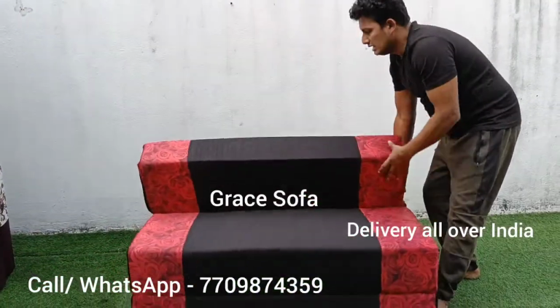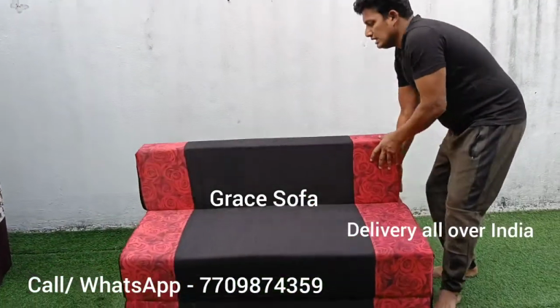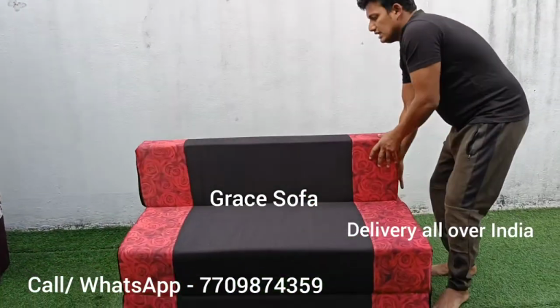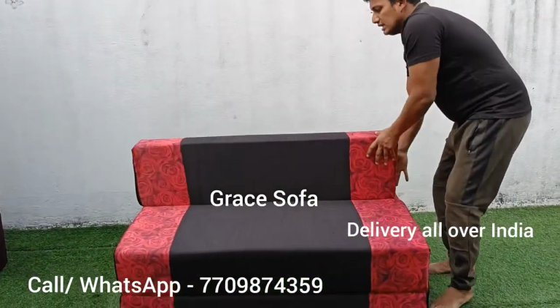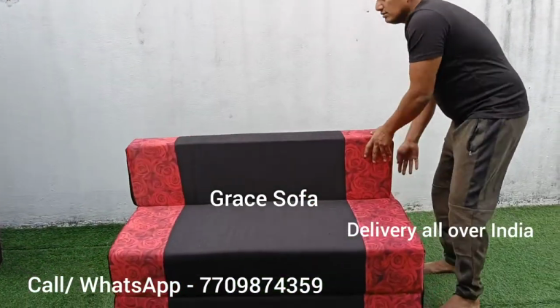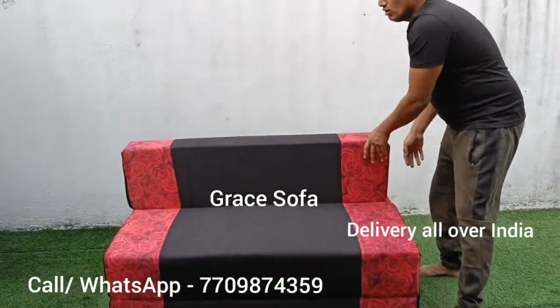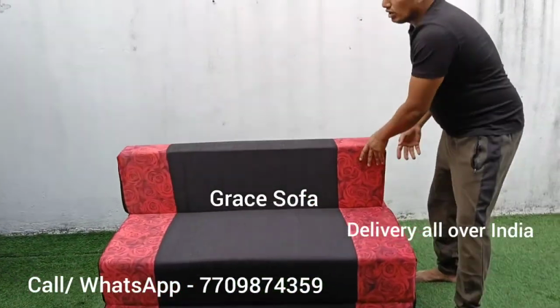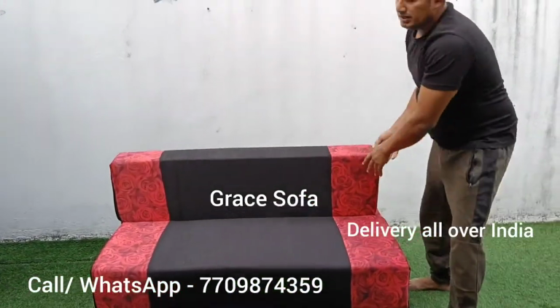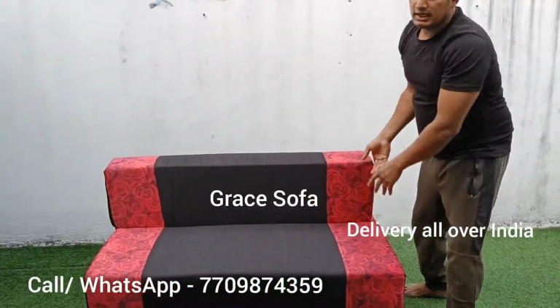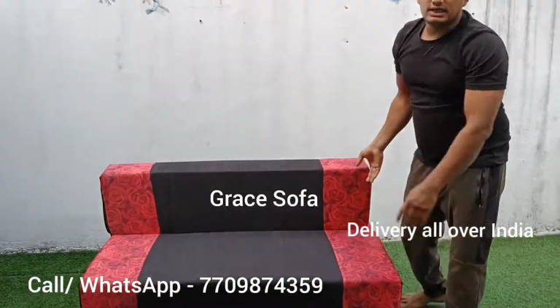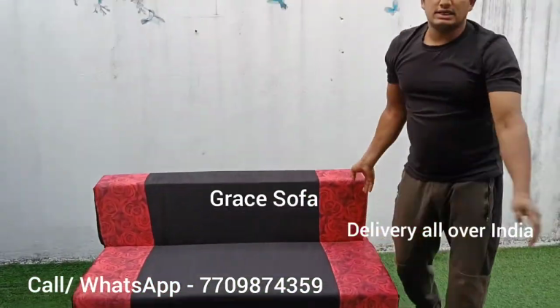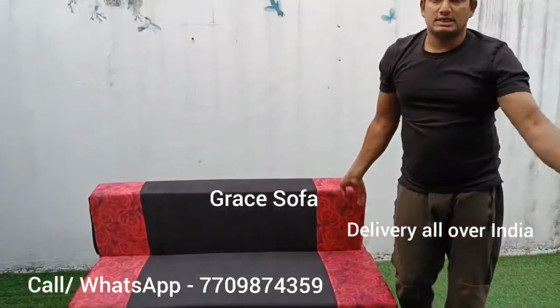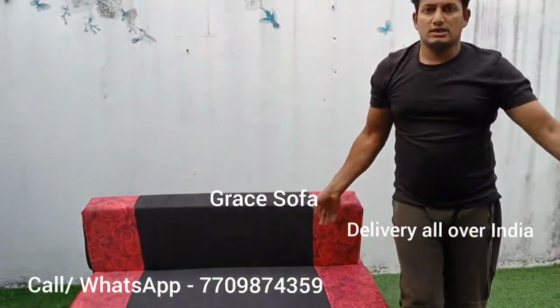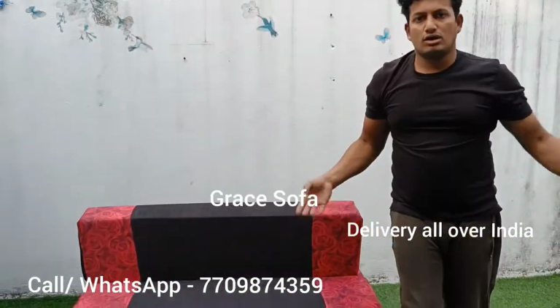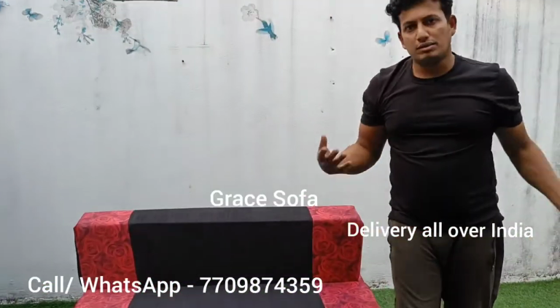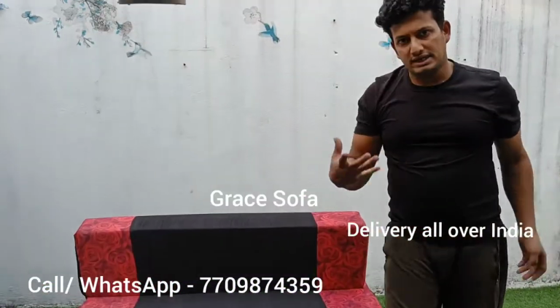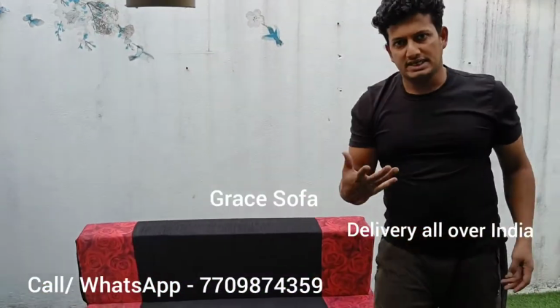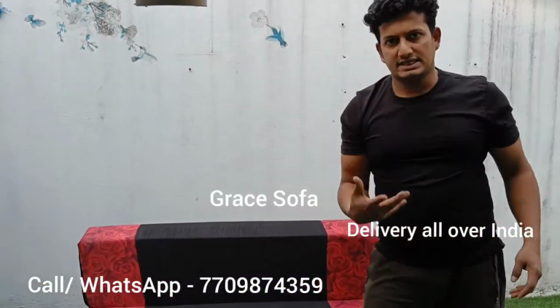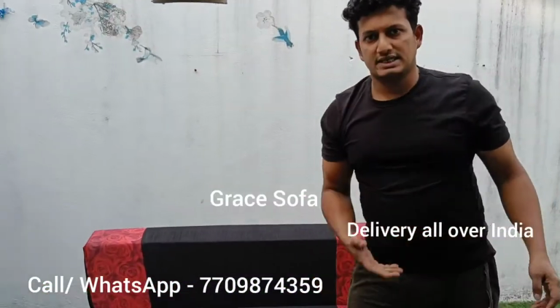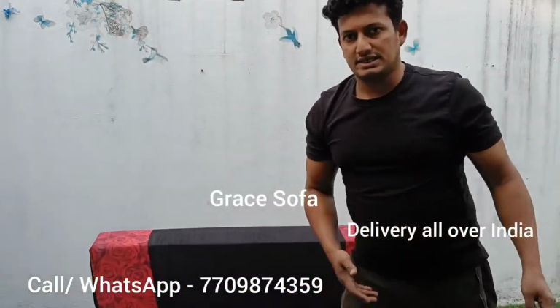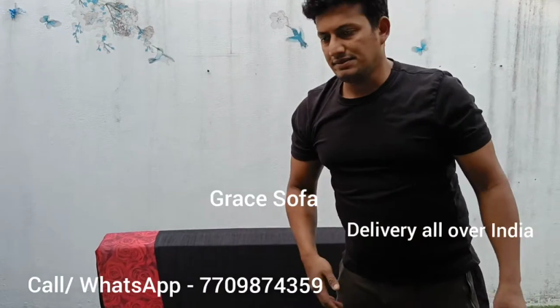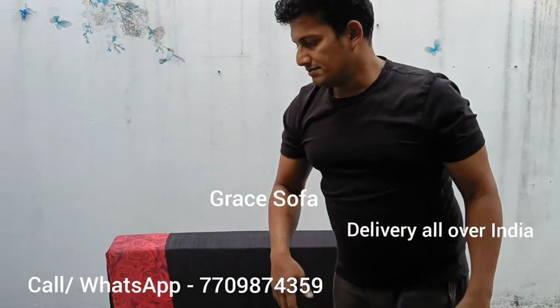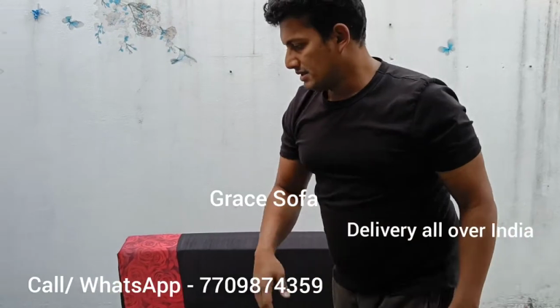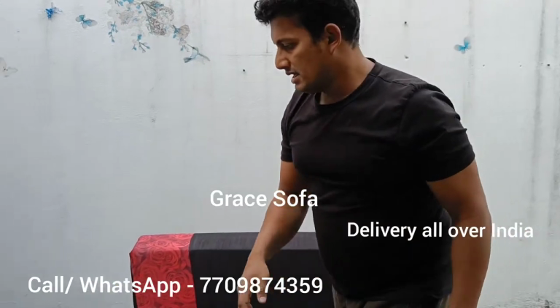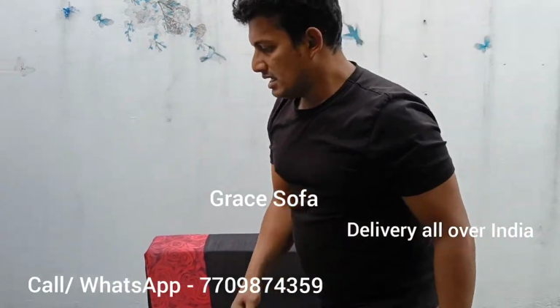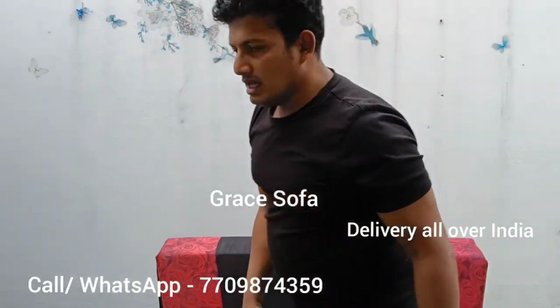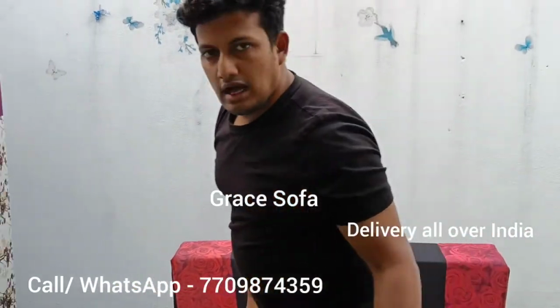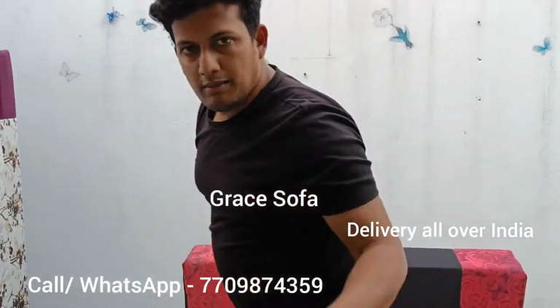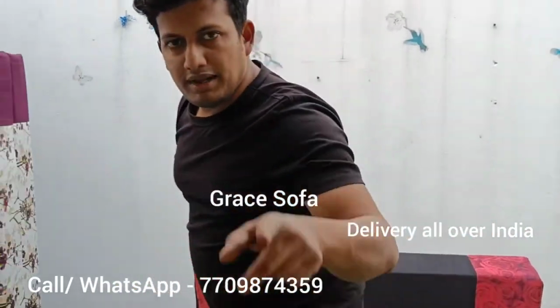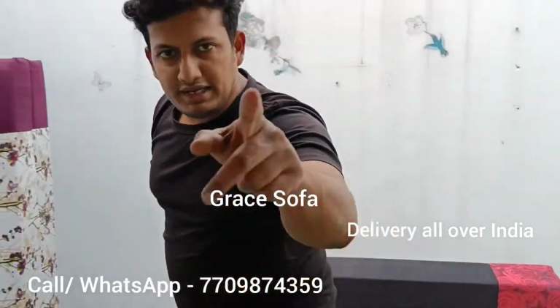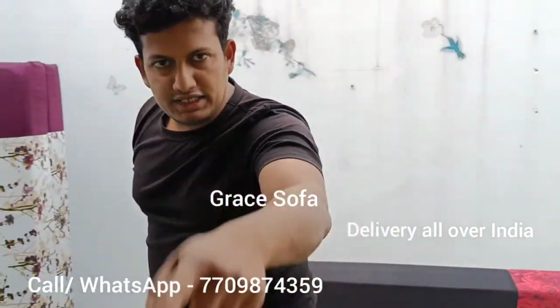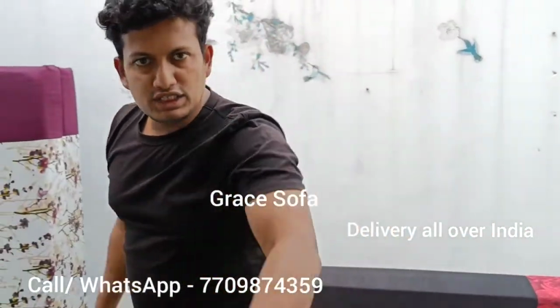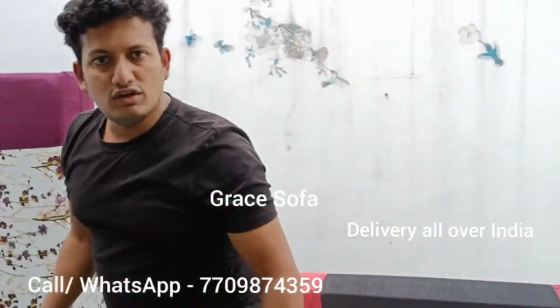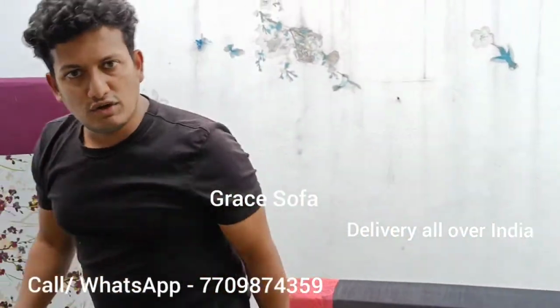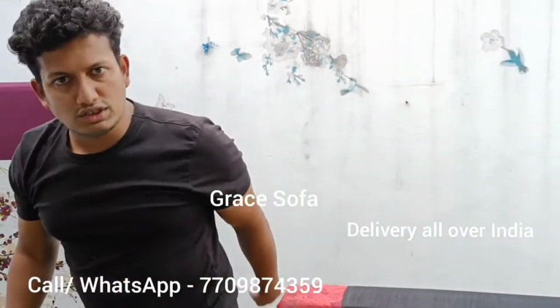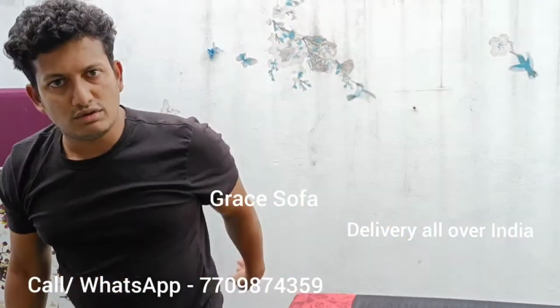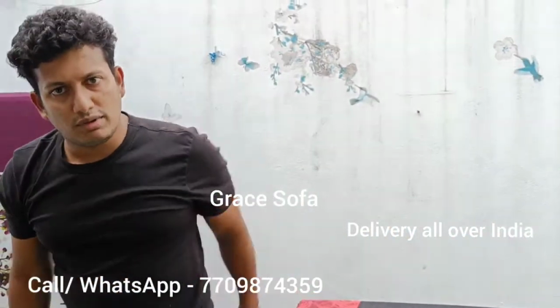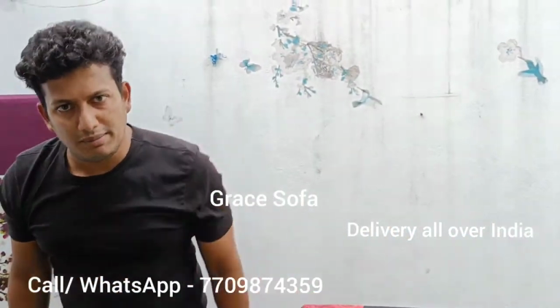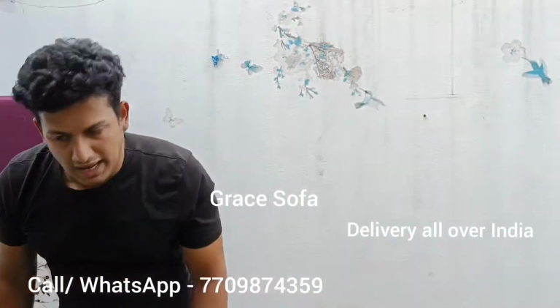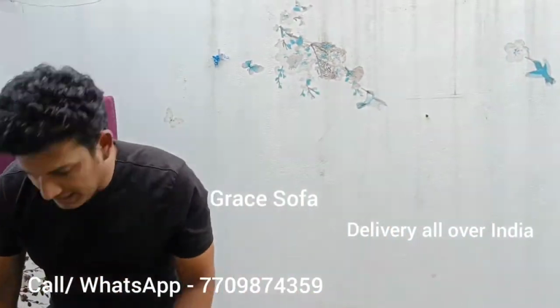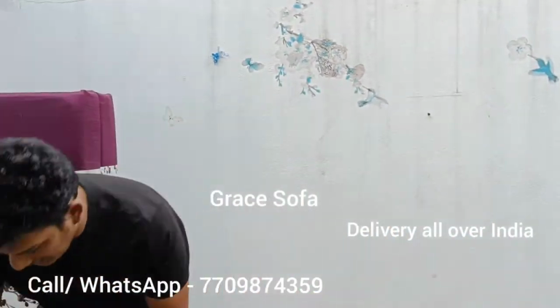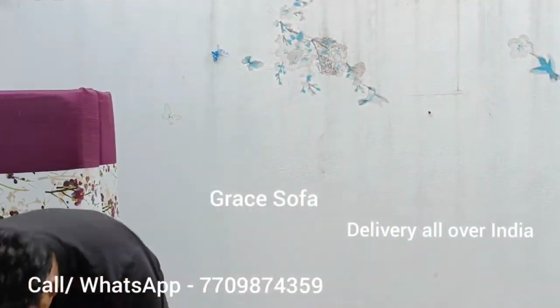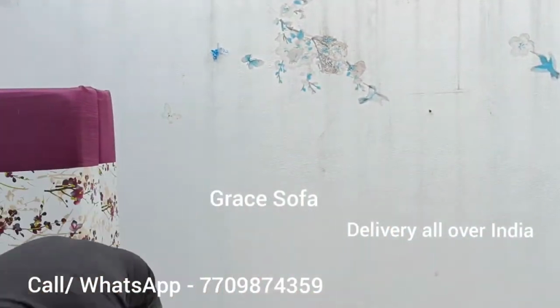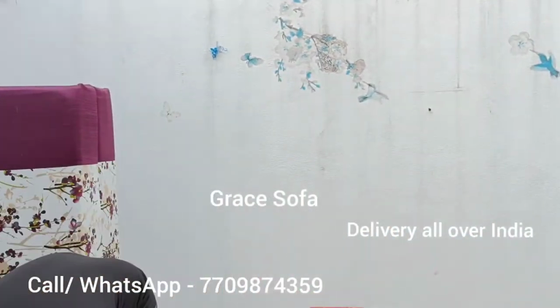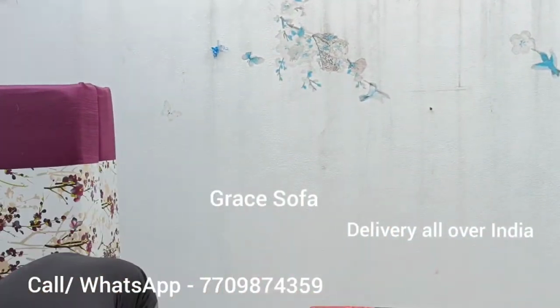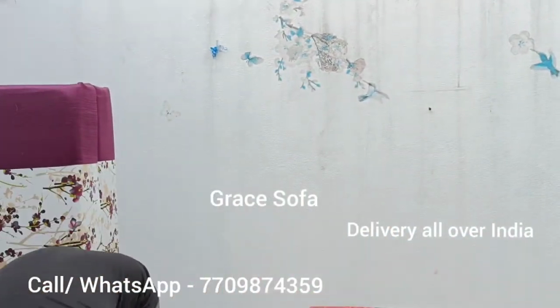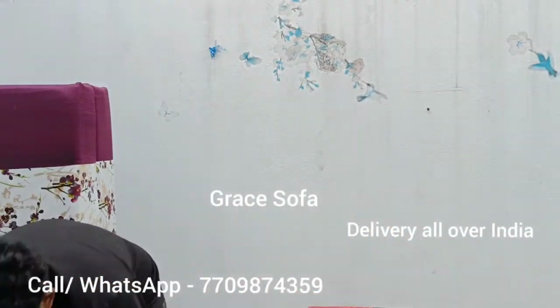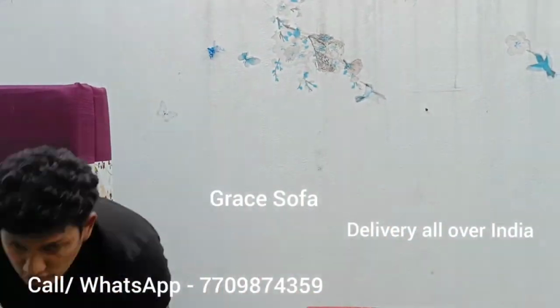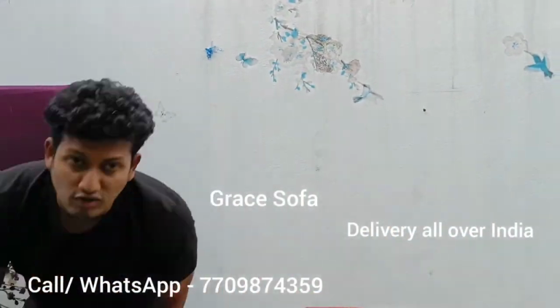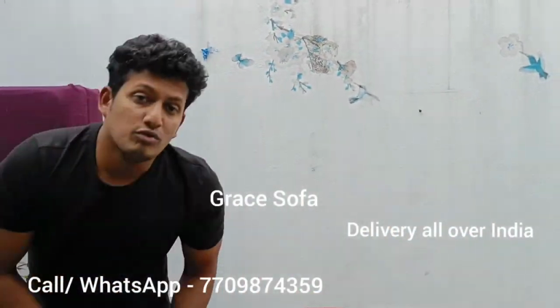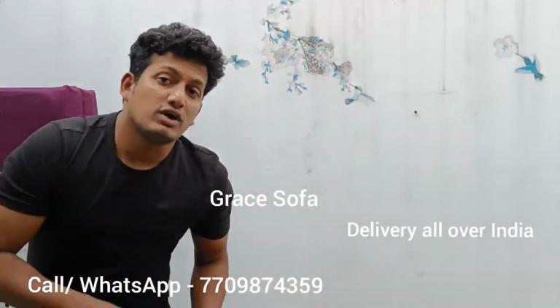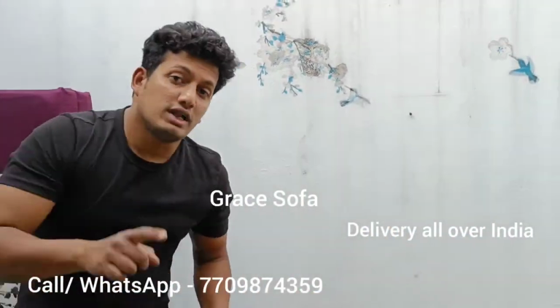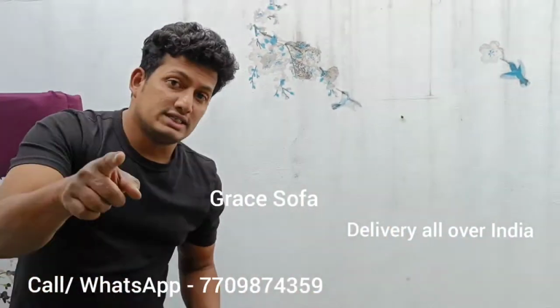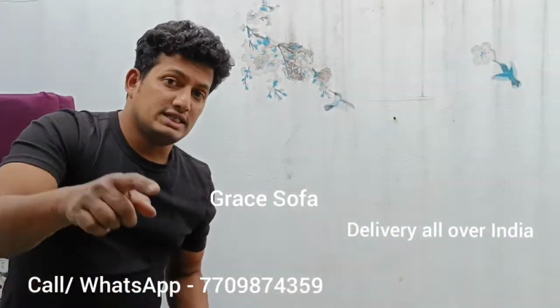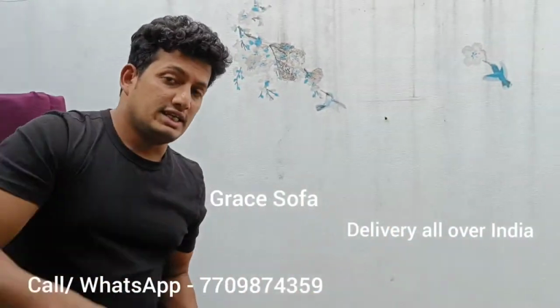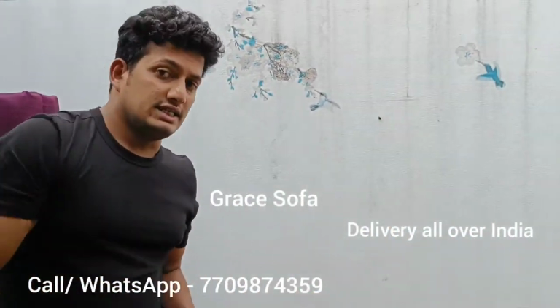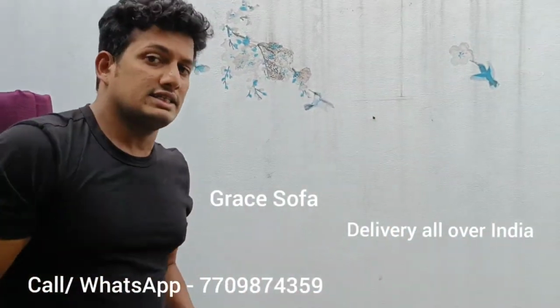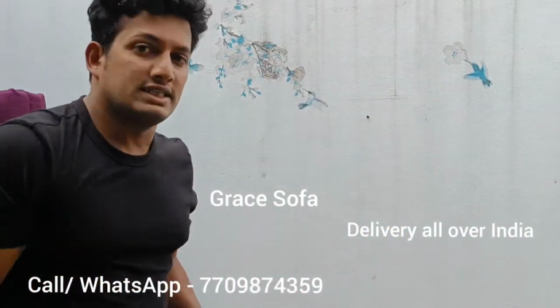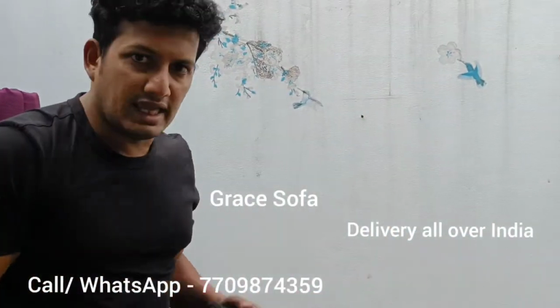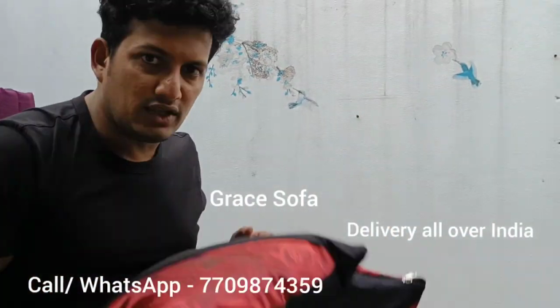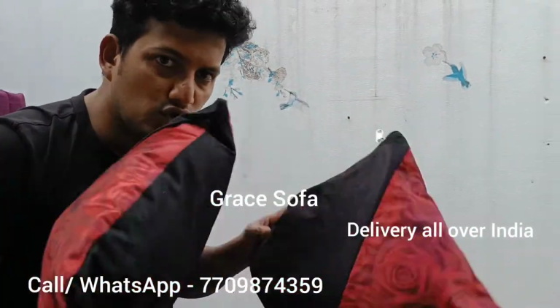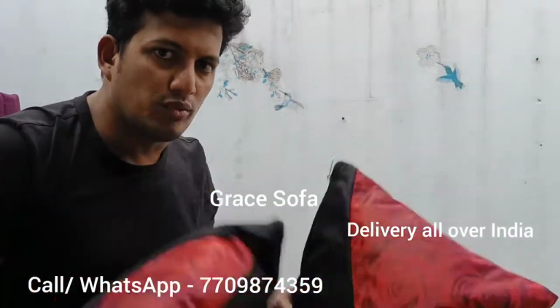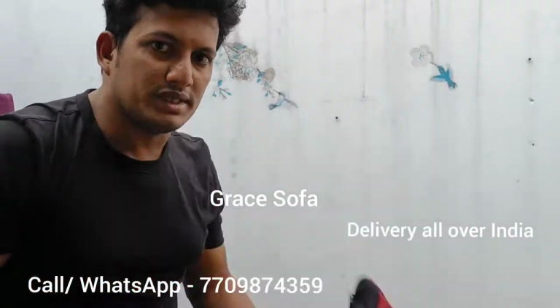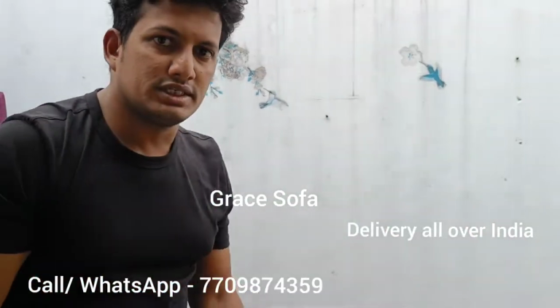There are different colors and designs. For more colors and details. Thank you so much.